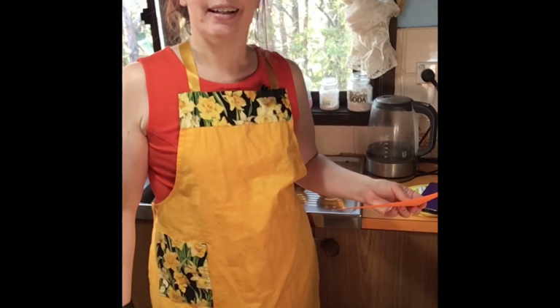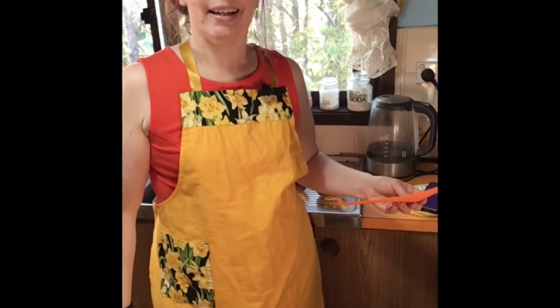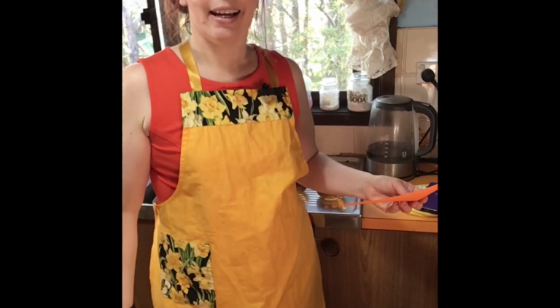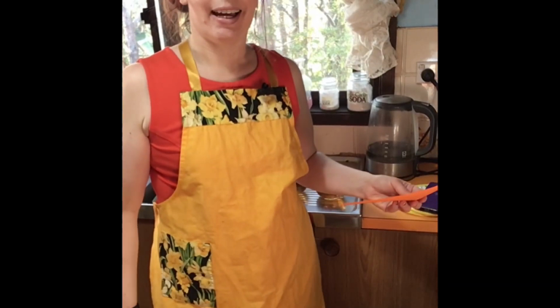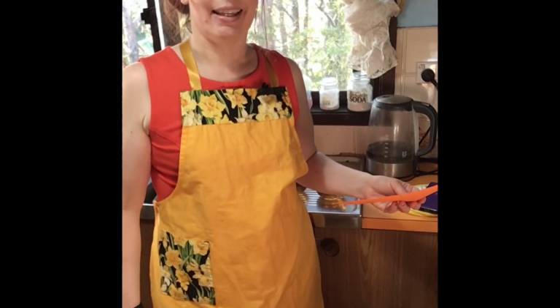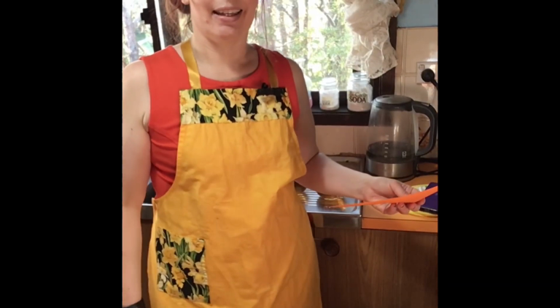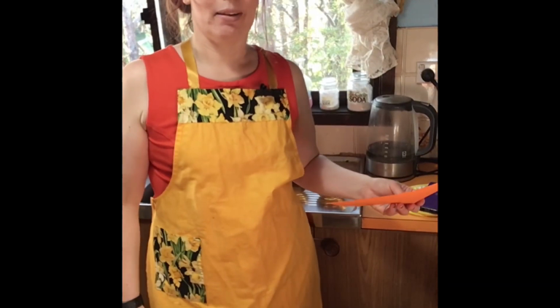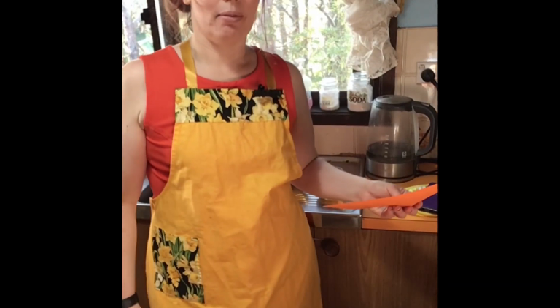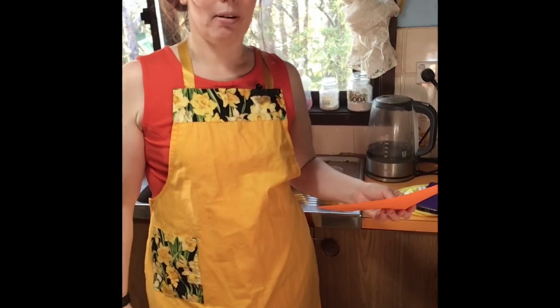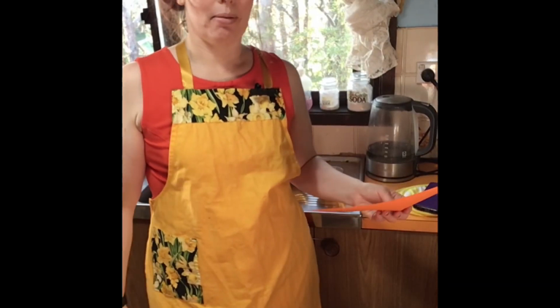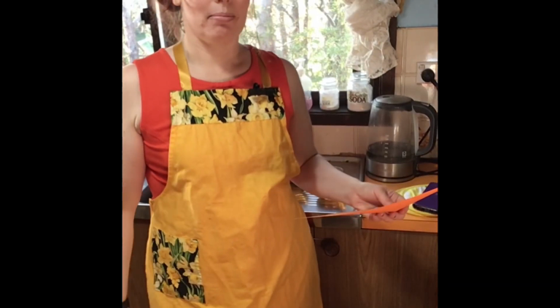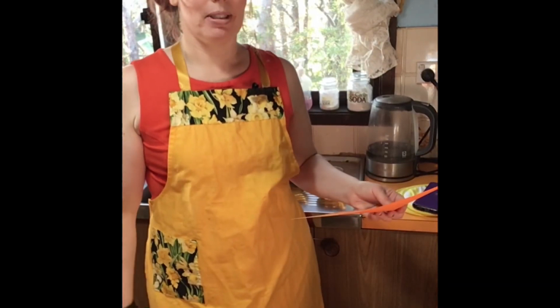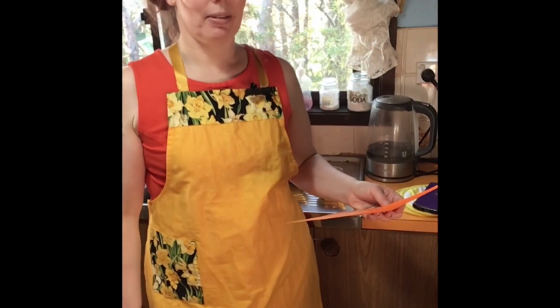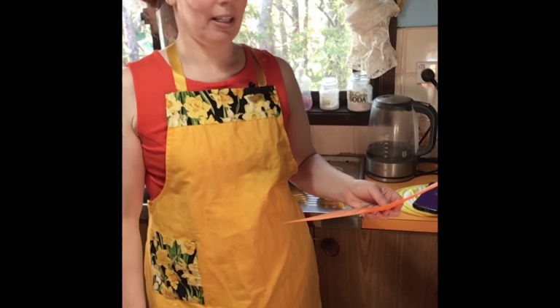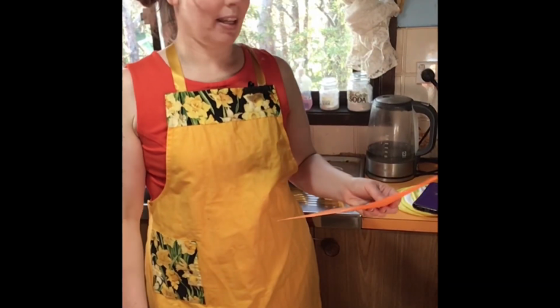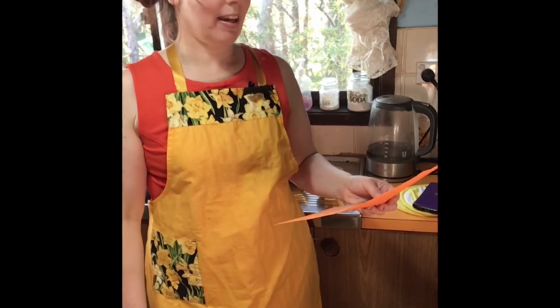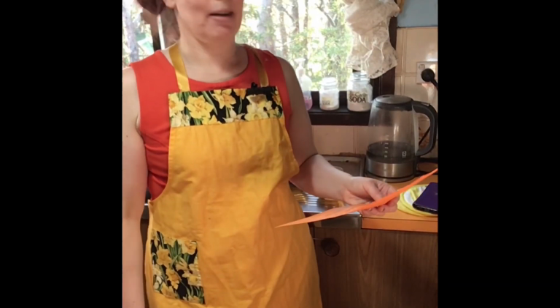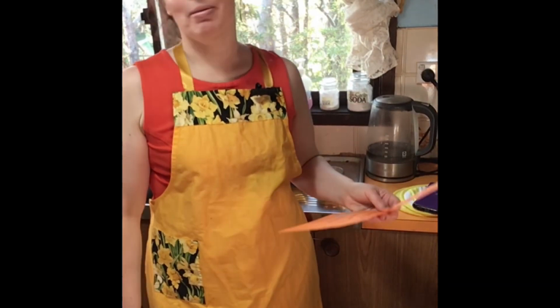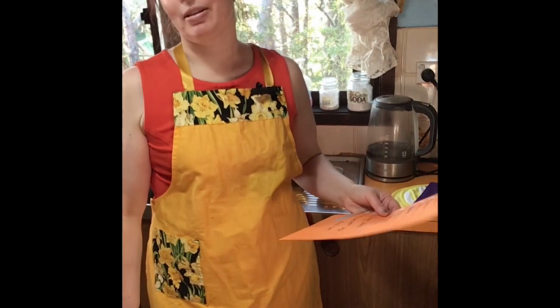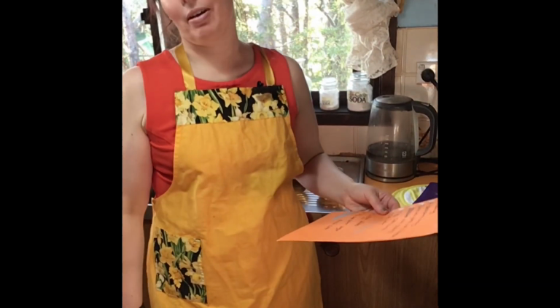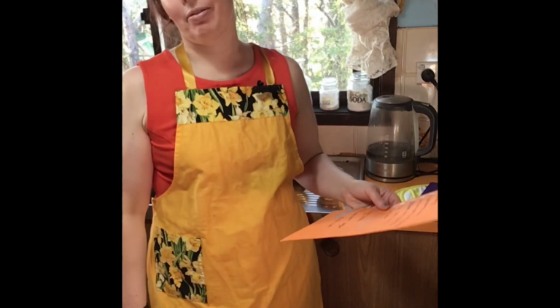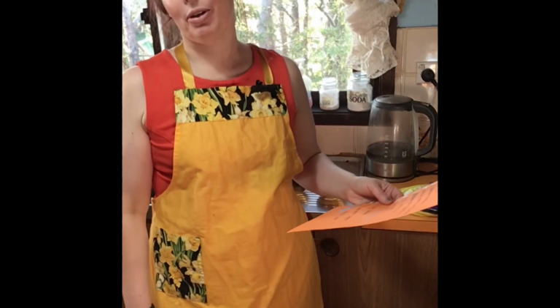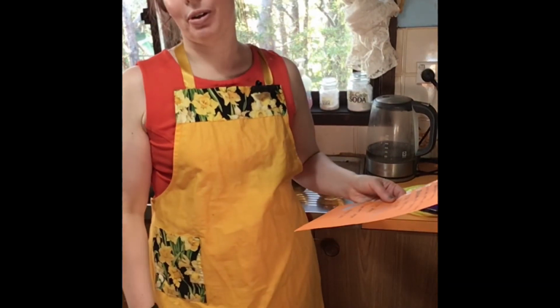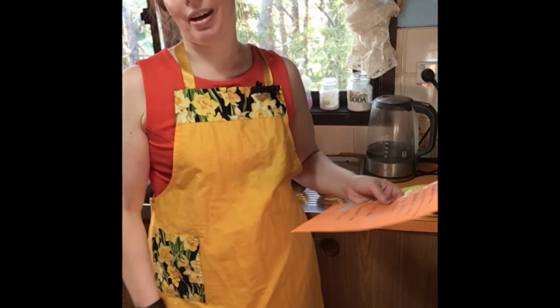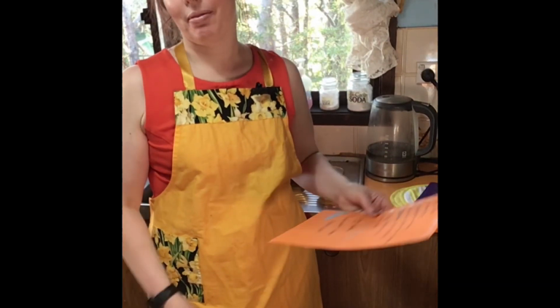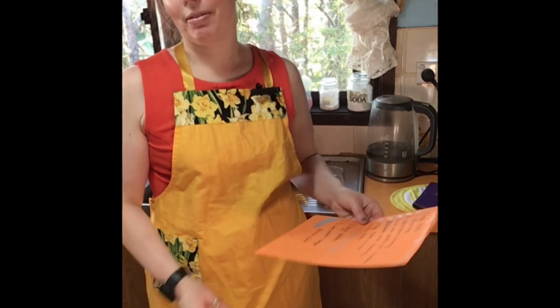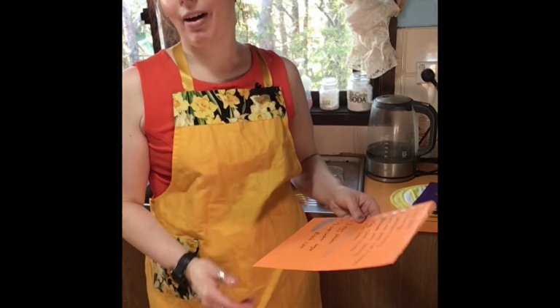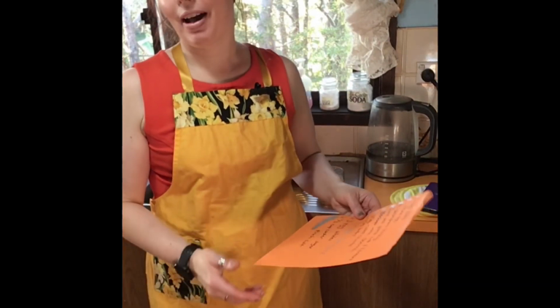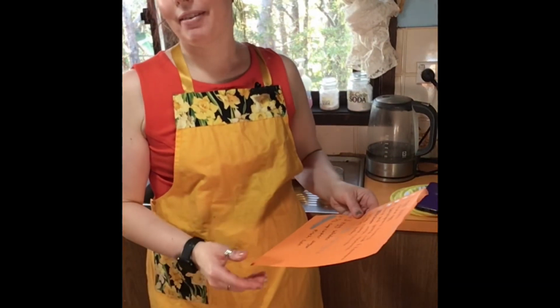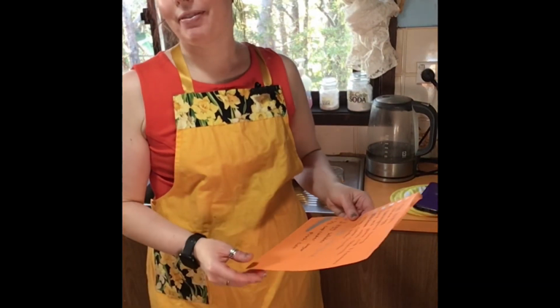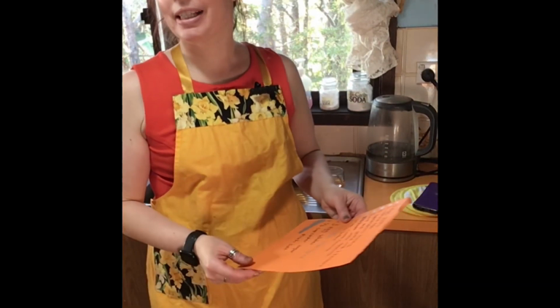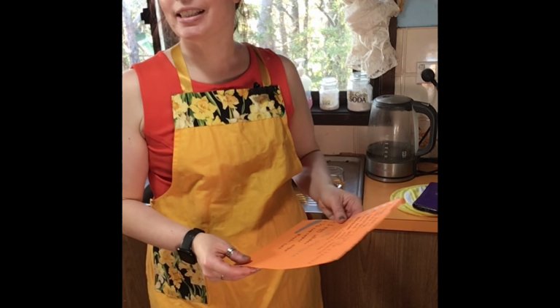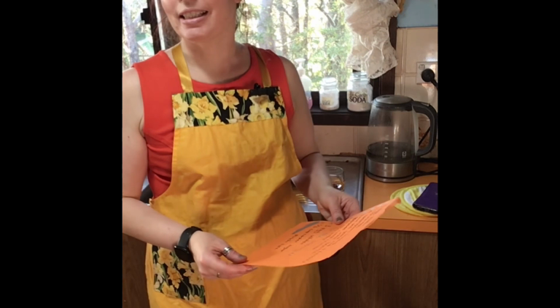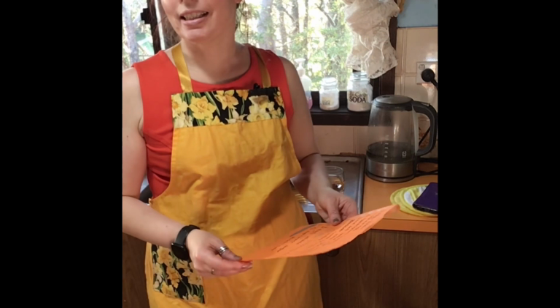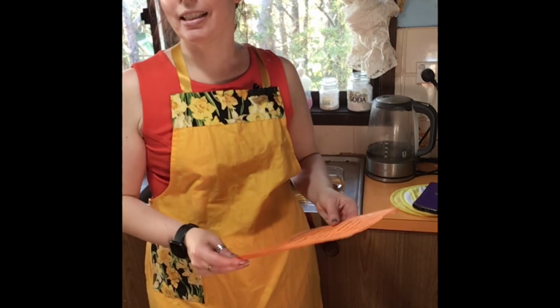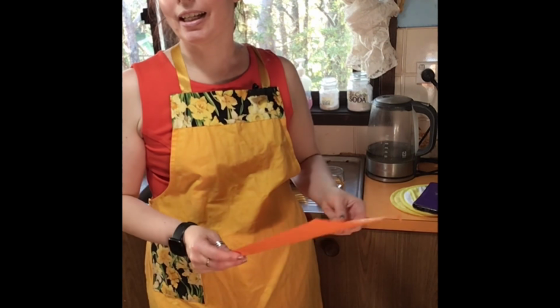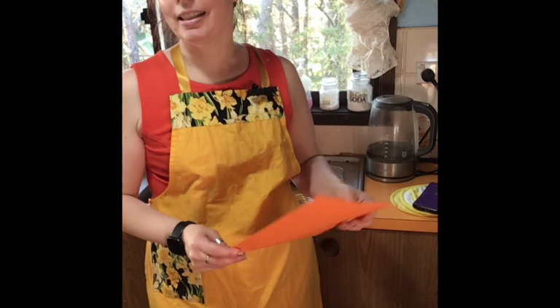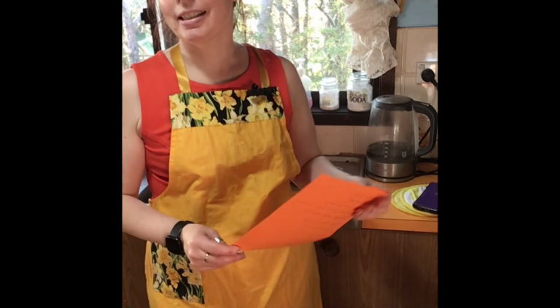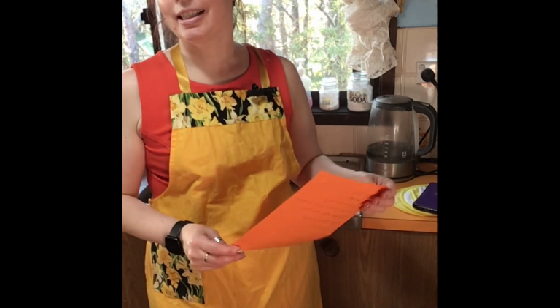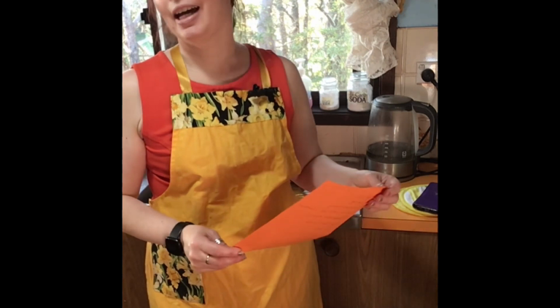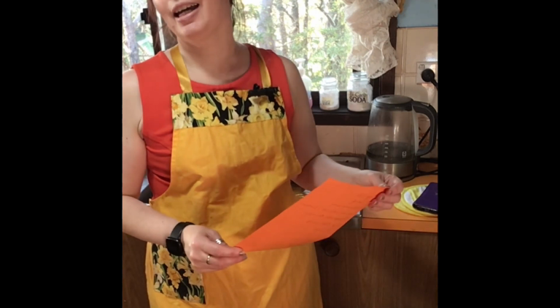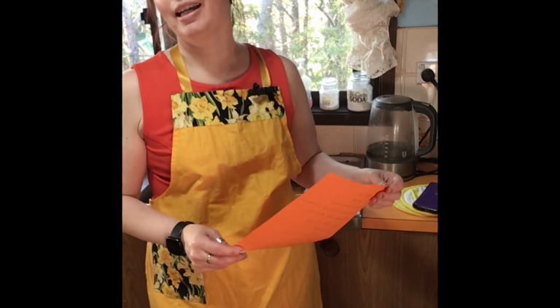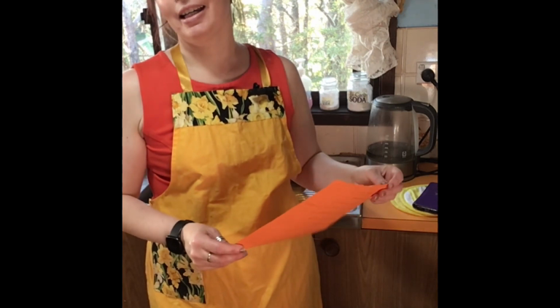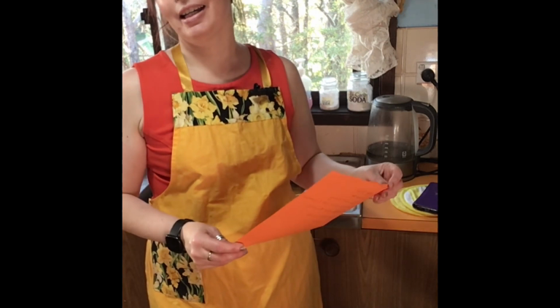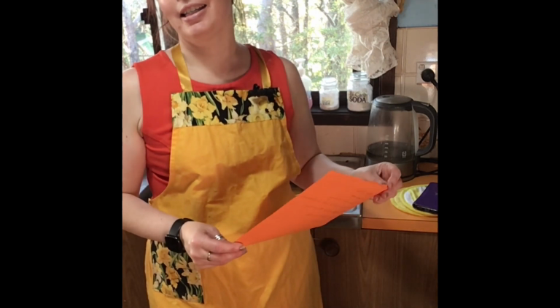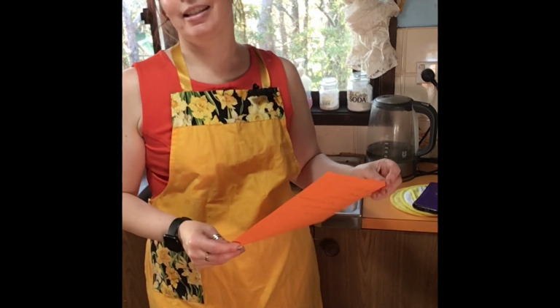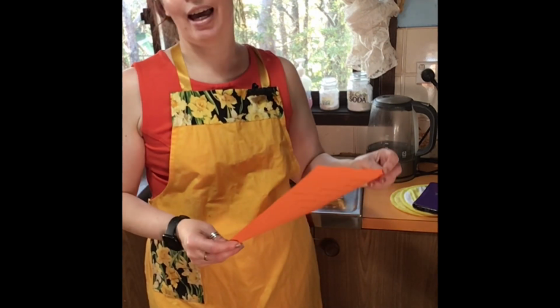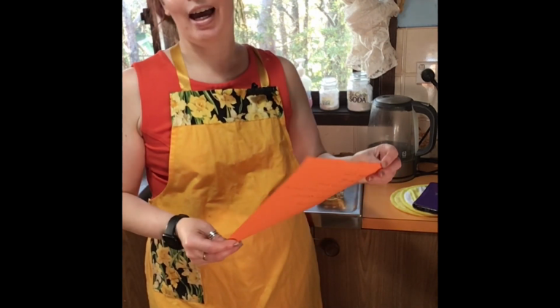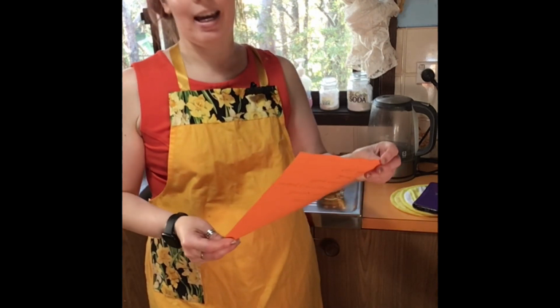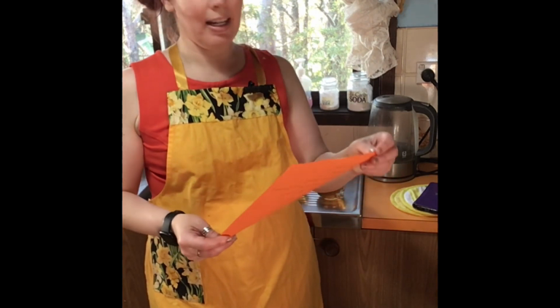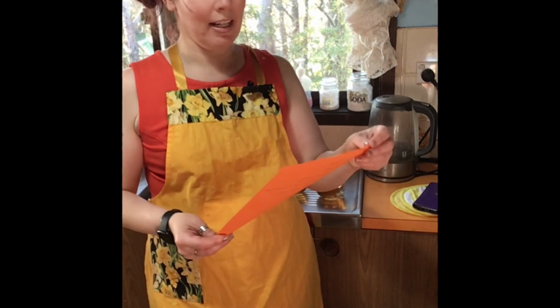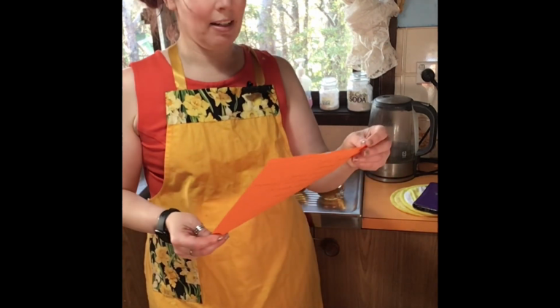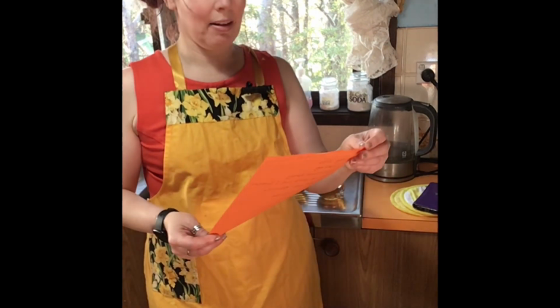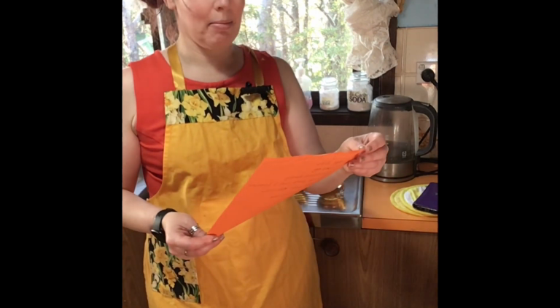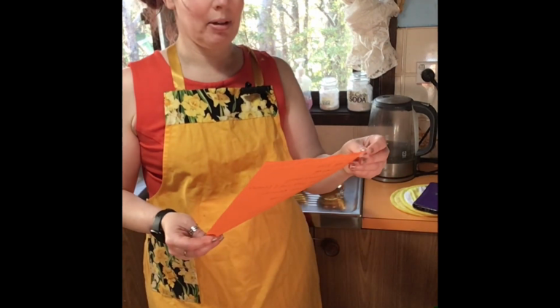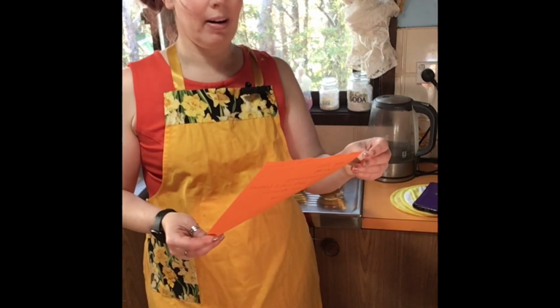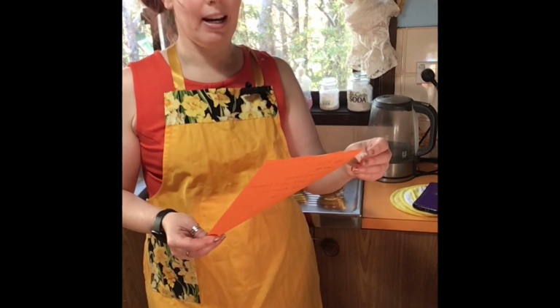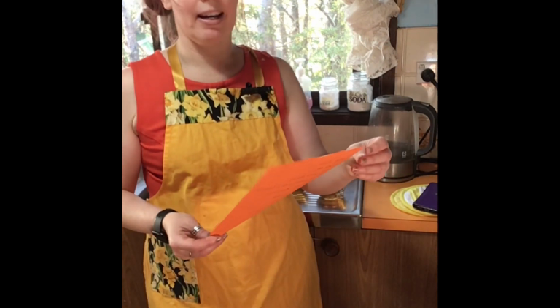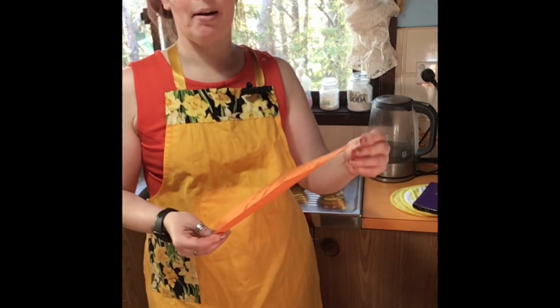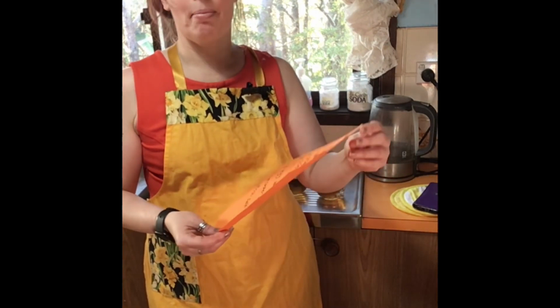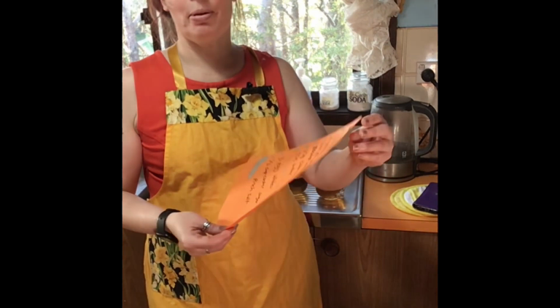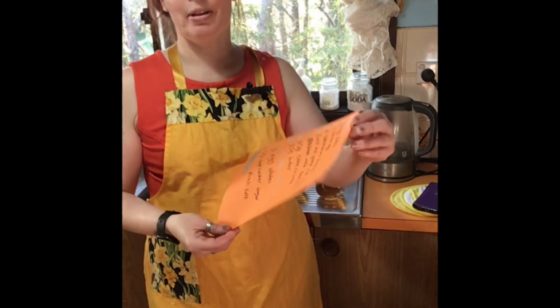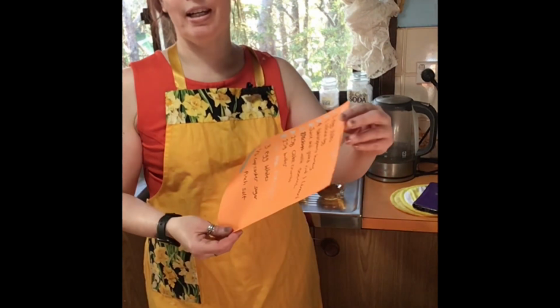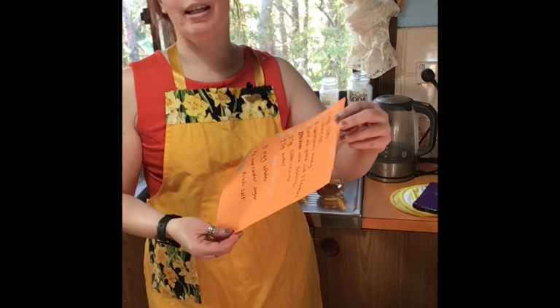Hey there, welcome to another episode of Cooking with Violet Vixen. Today is Honey Meringue Pudding.